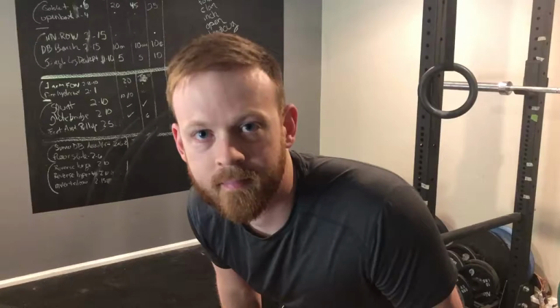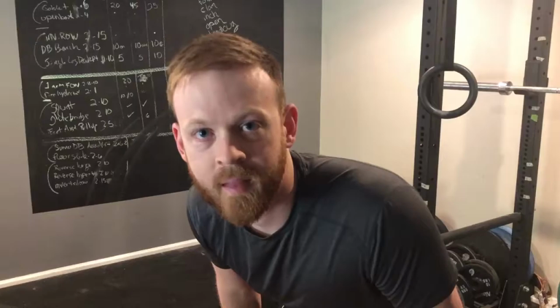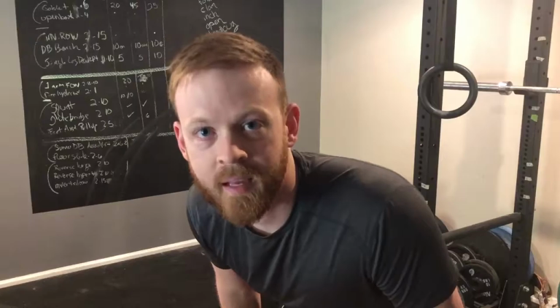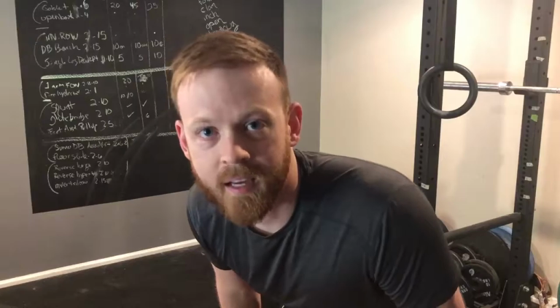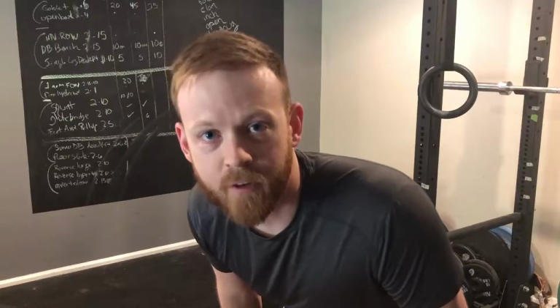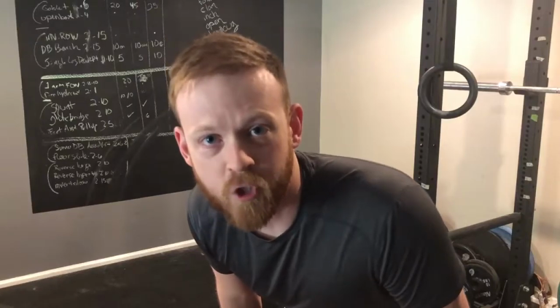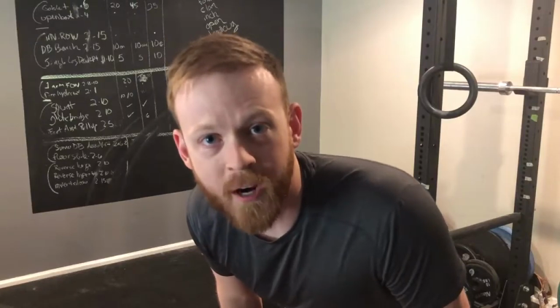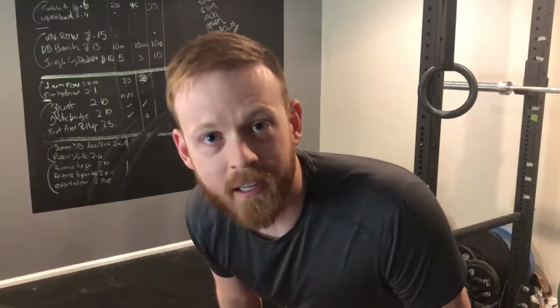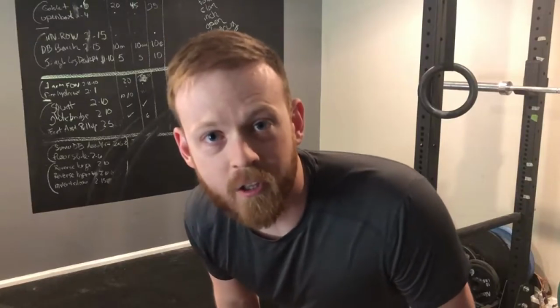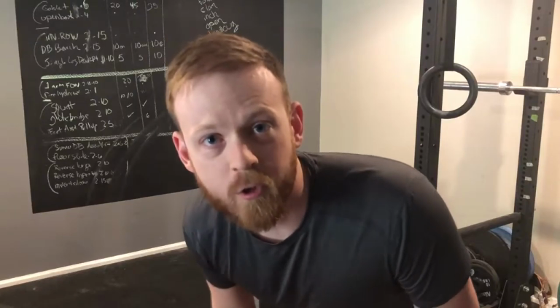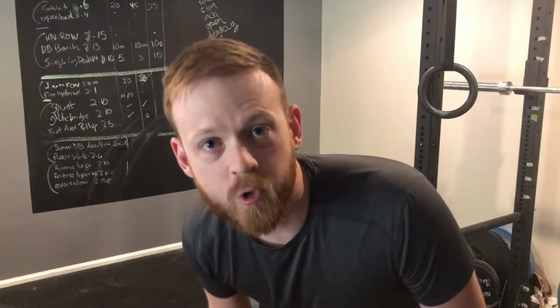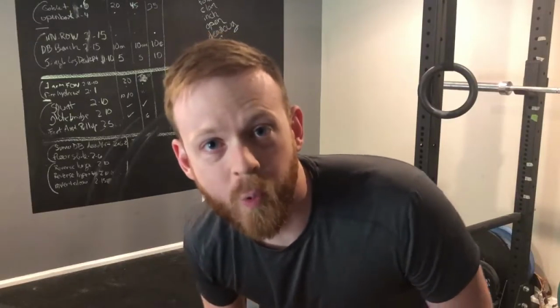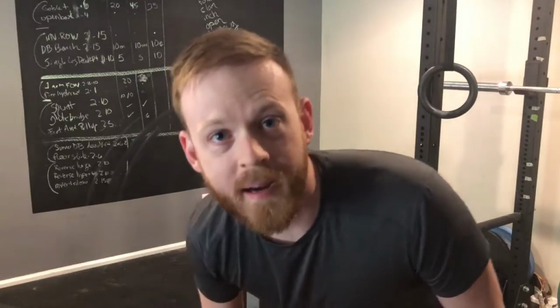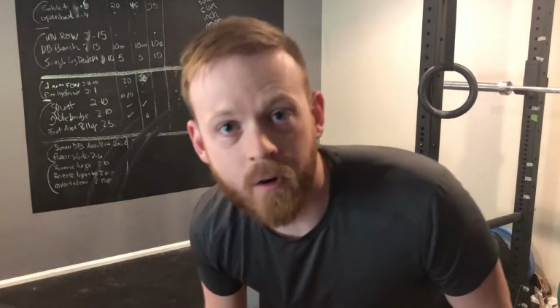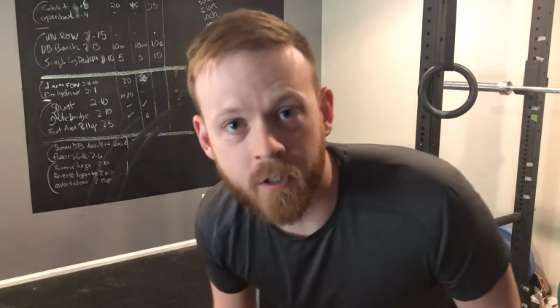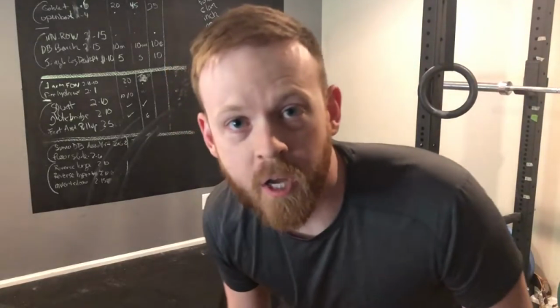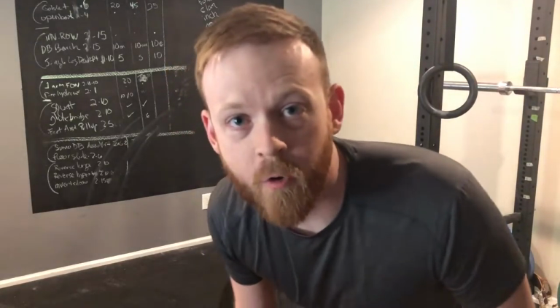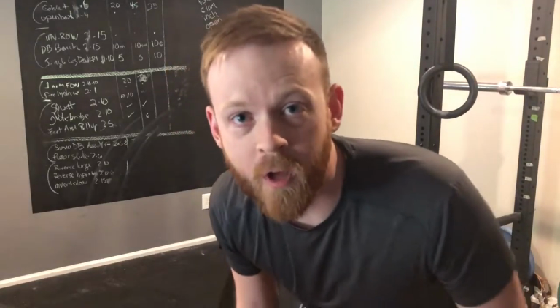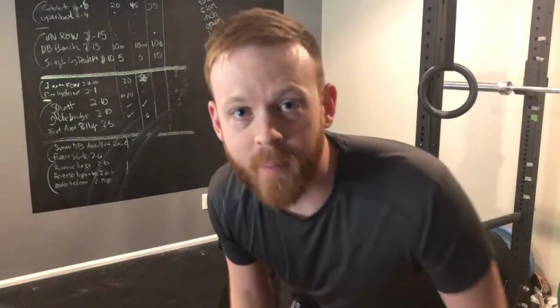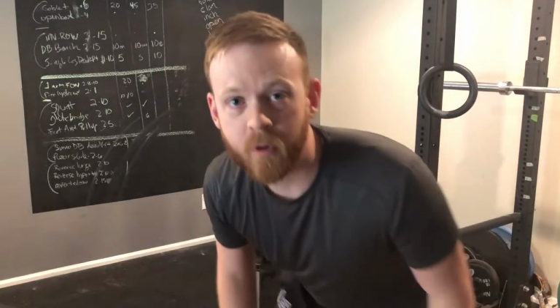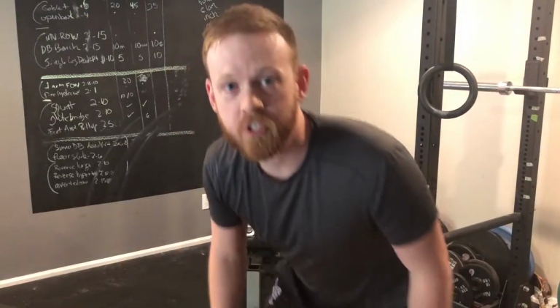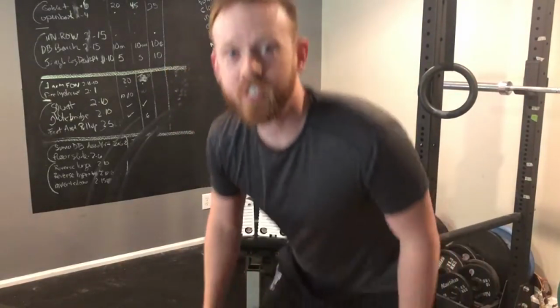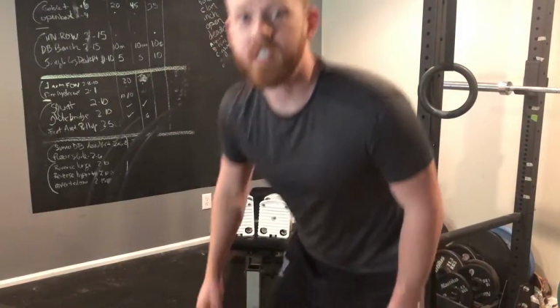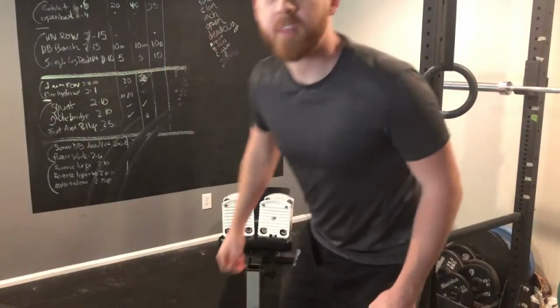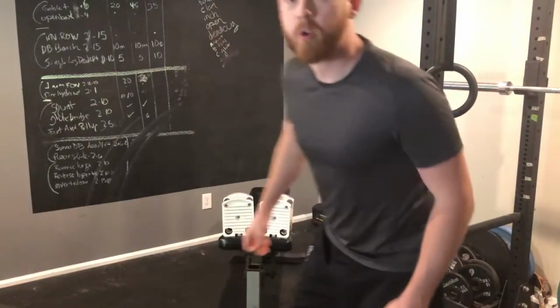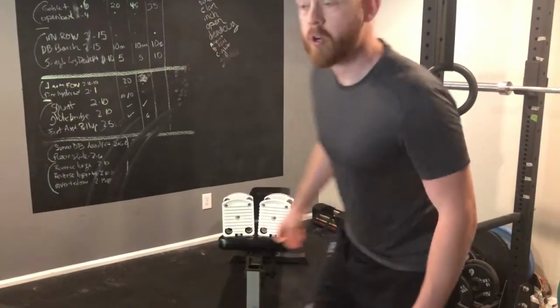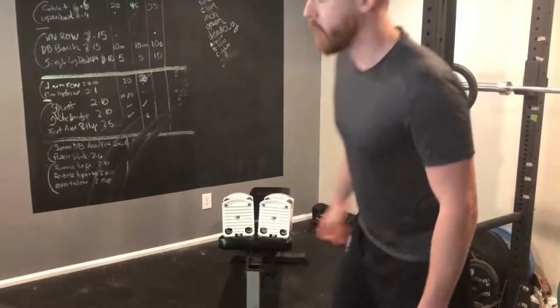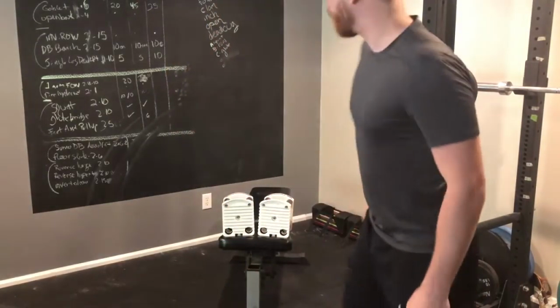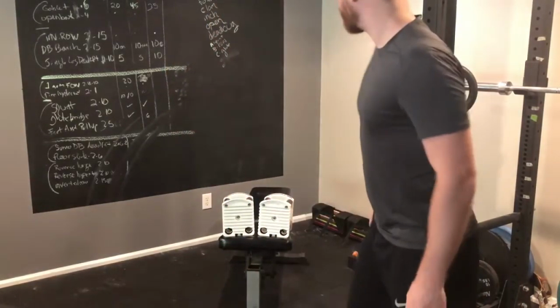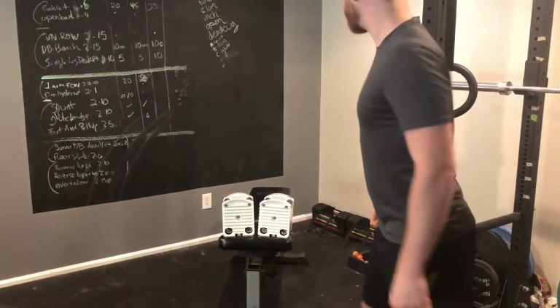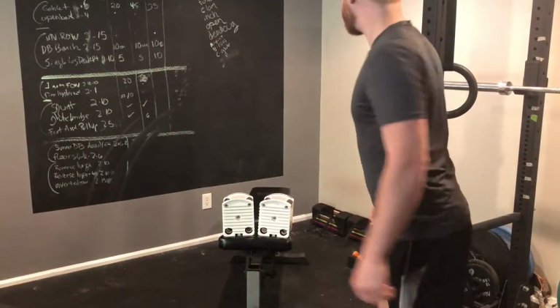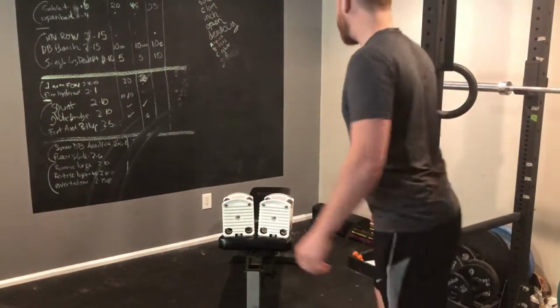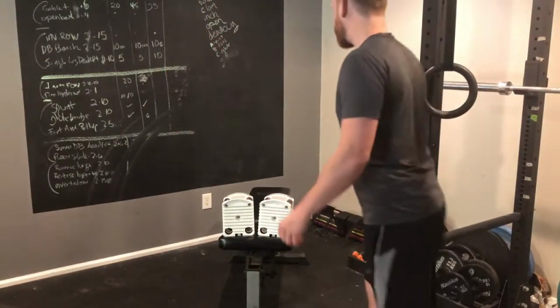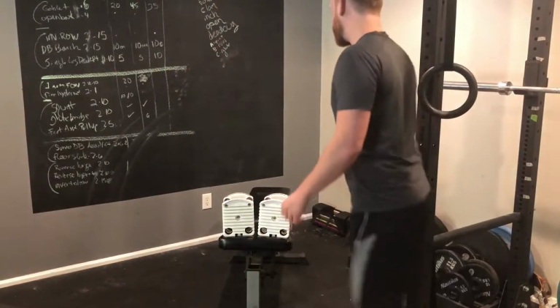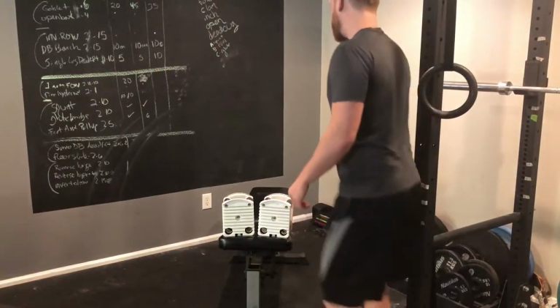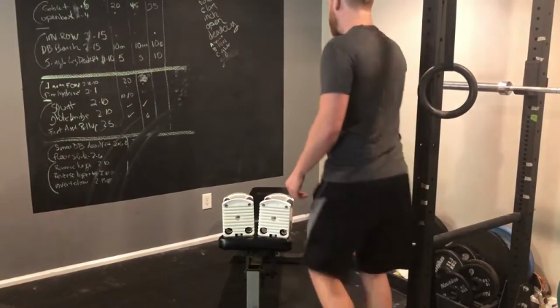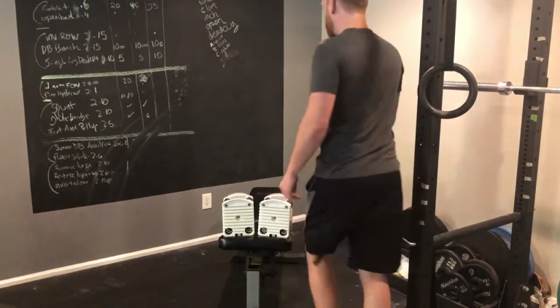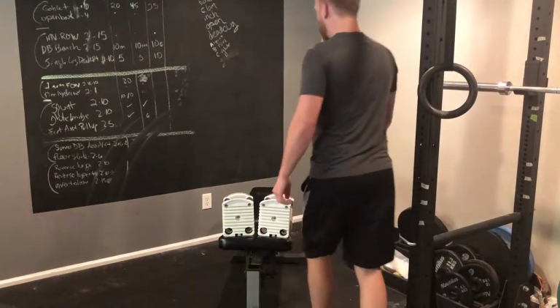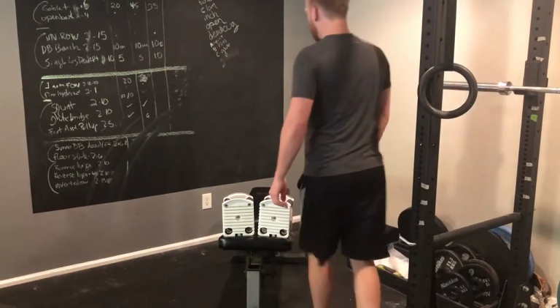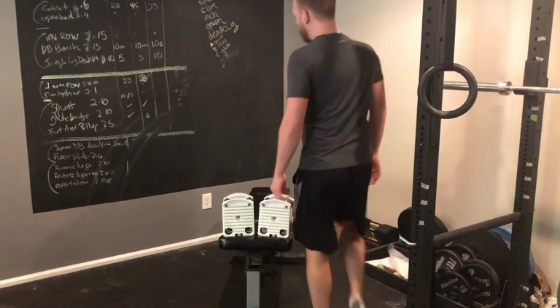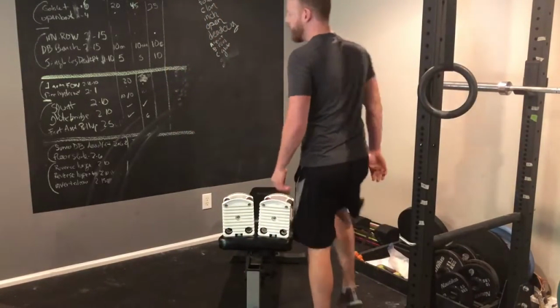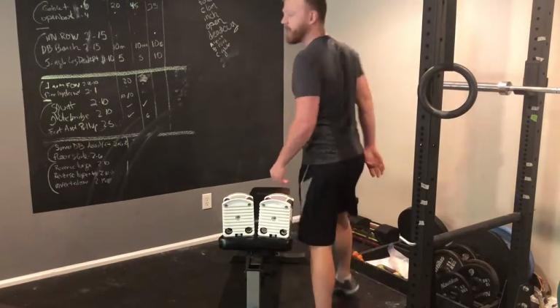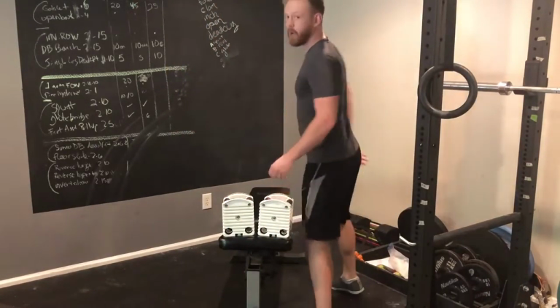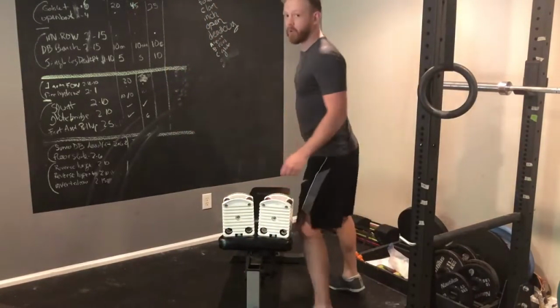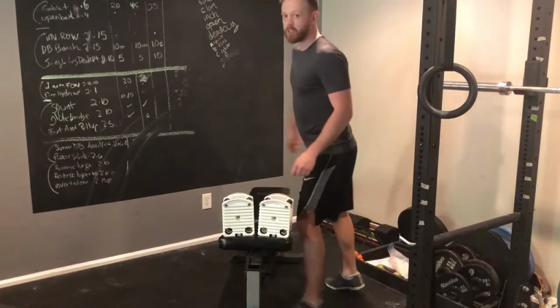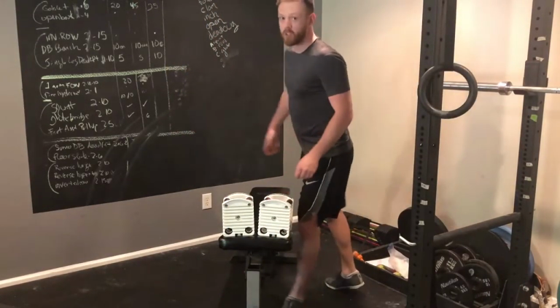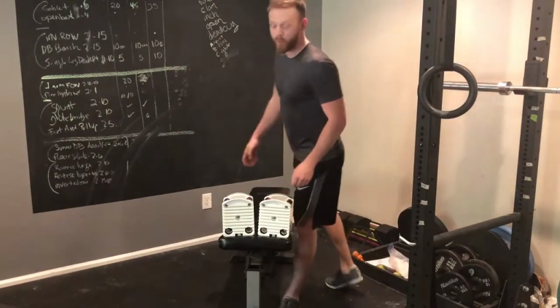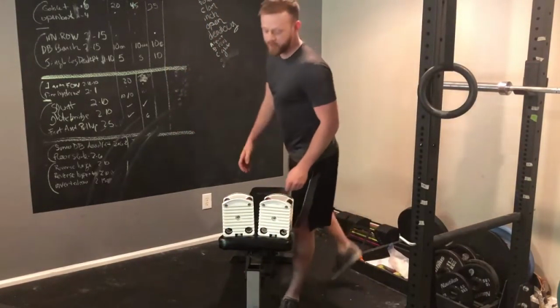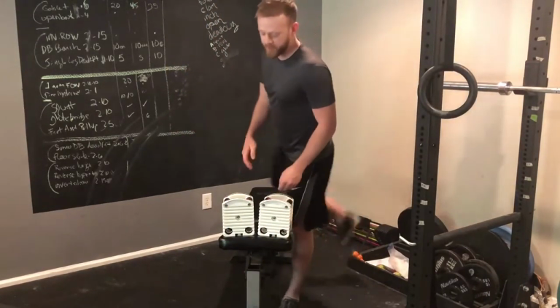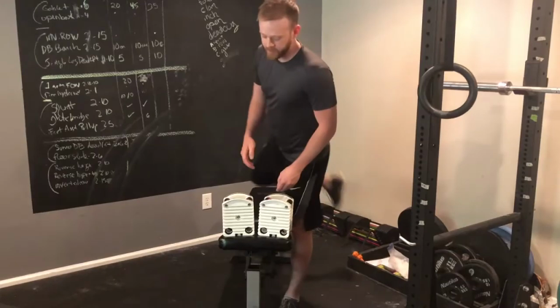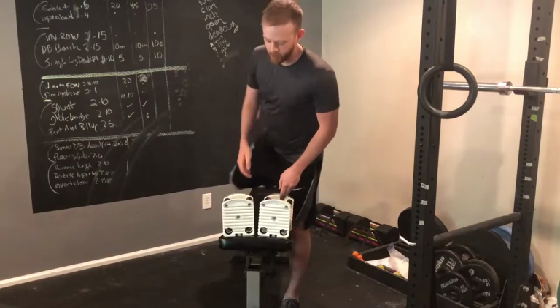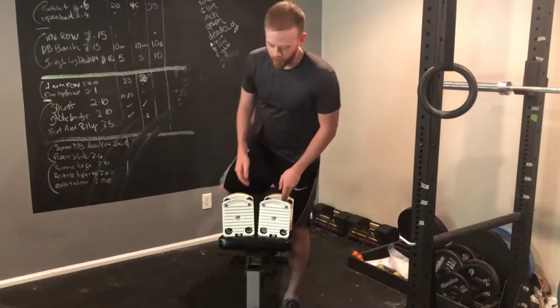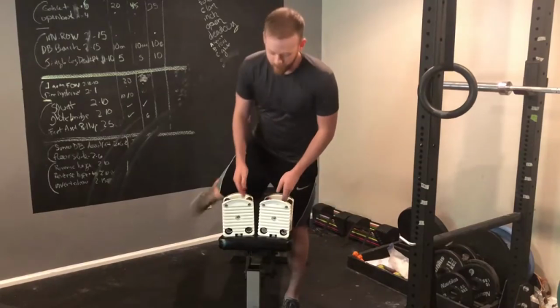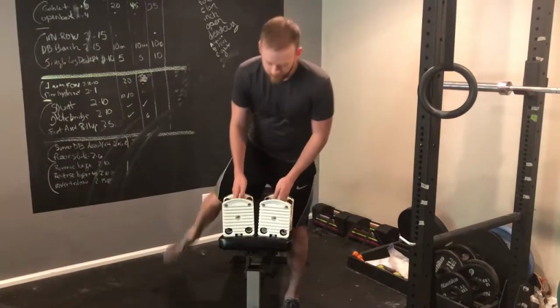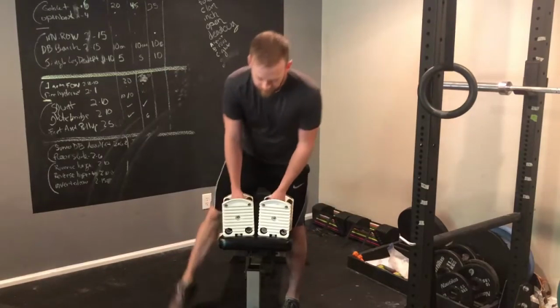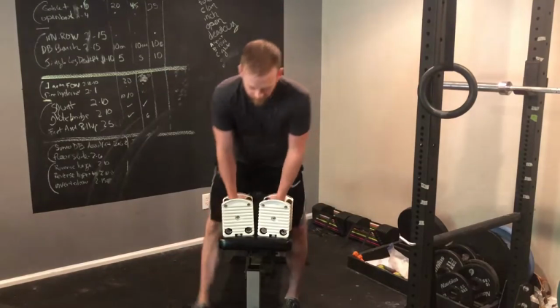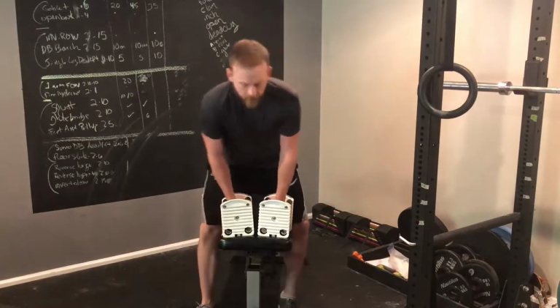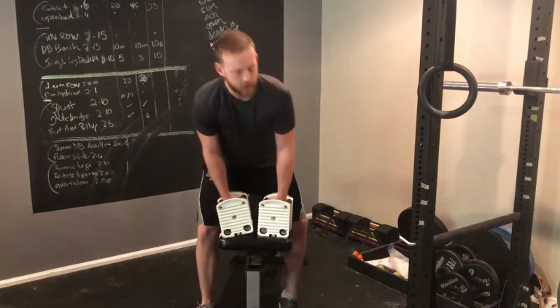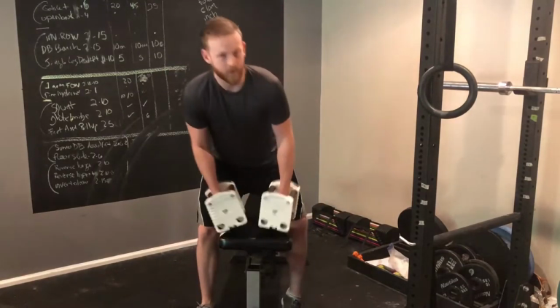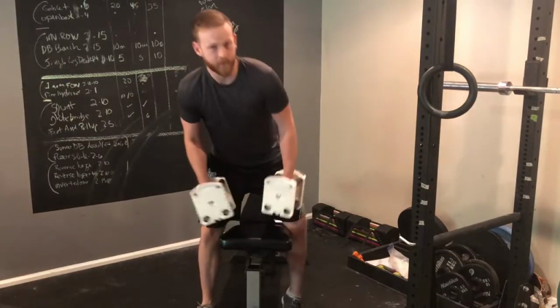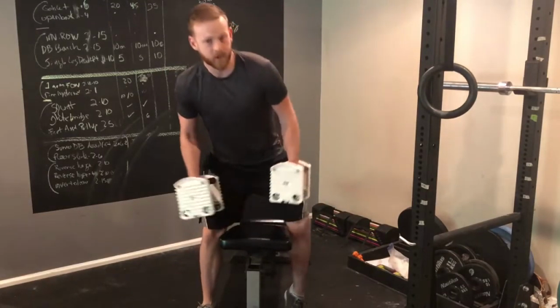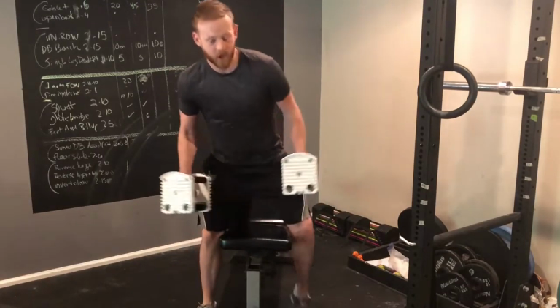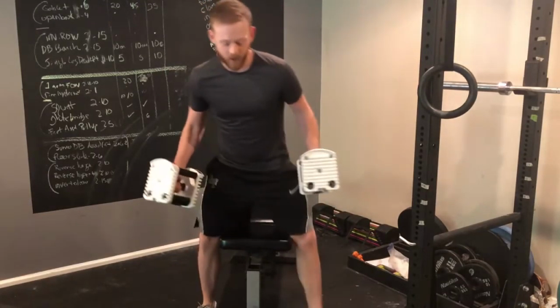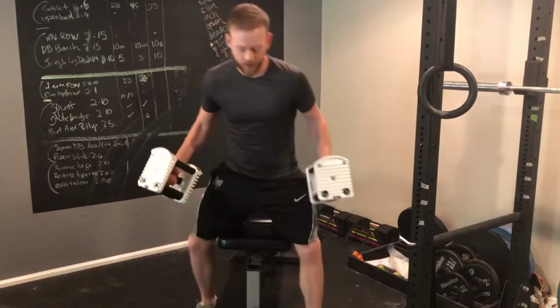If you're trying to lose weight, tone up, or just get through your workout faster, you need to know what supersets are. So I'm going to show you.